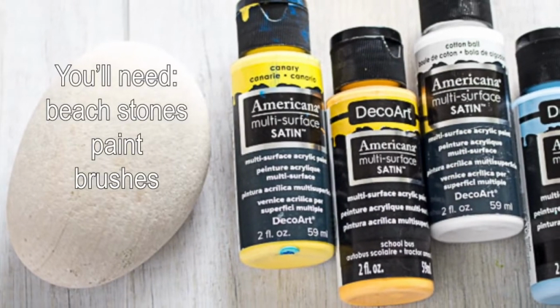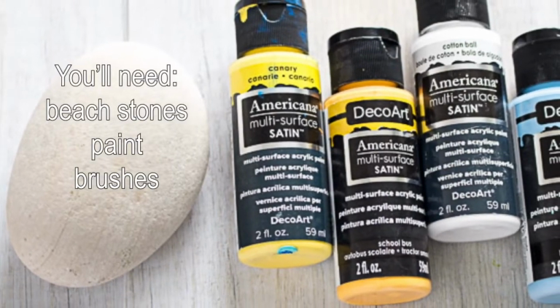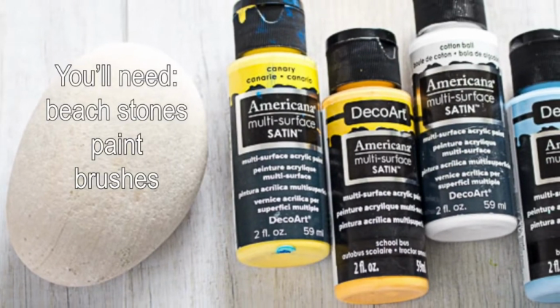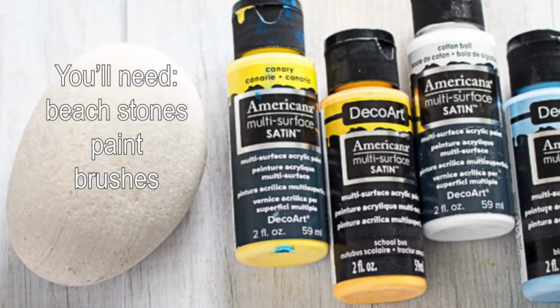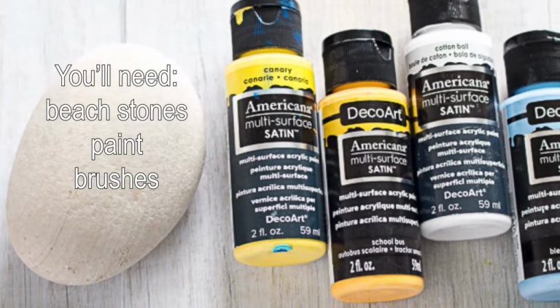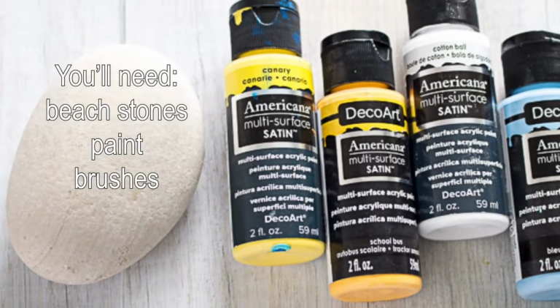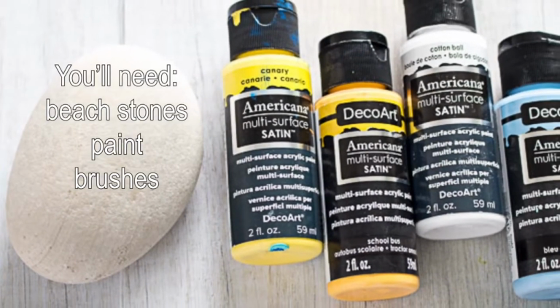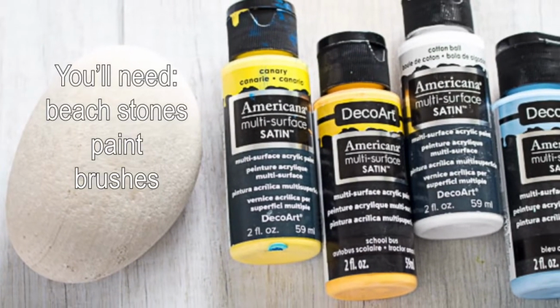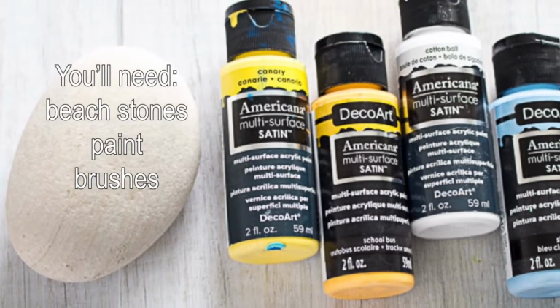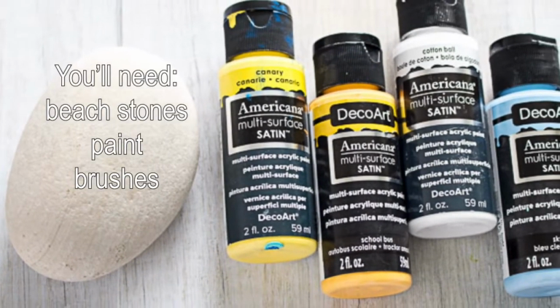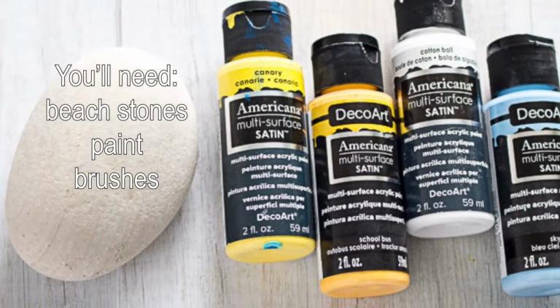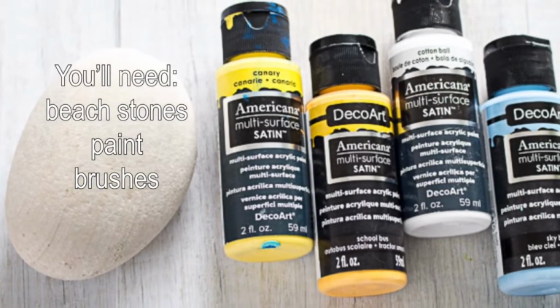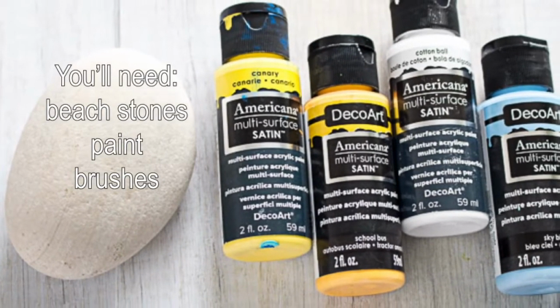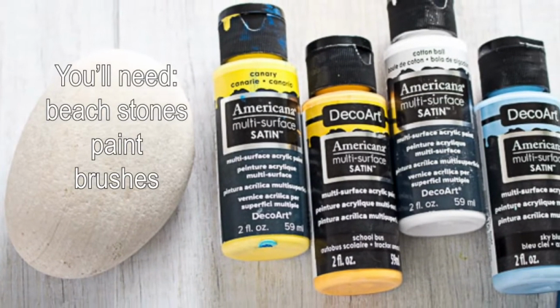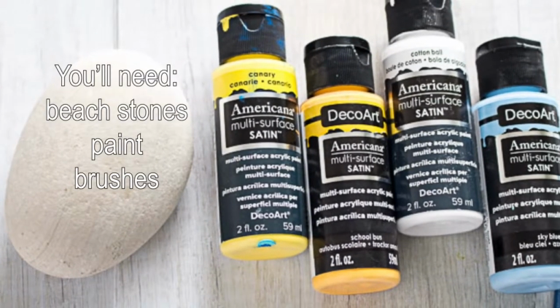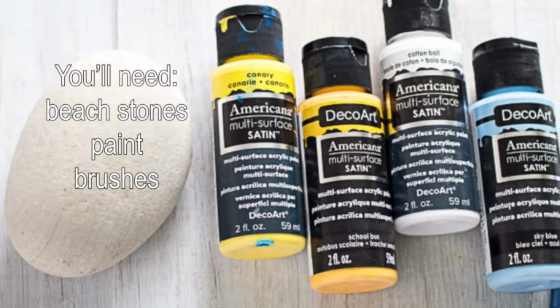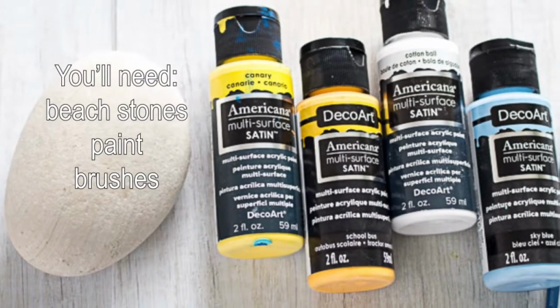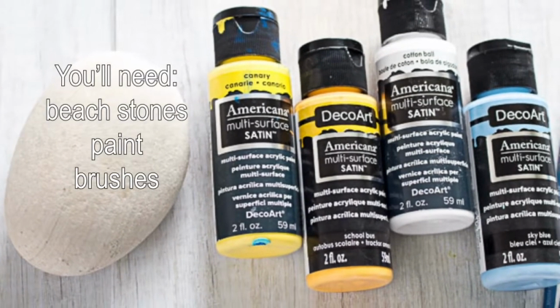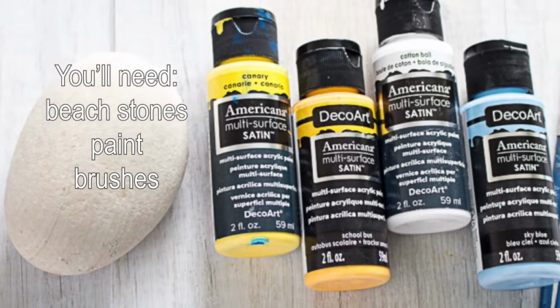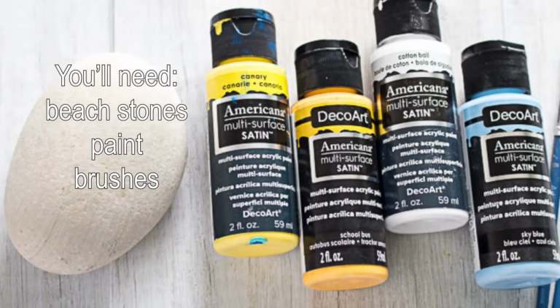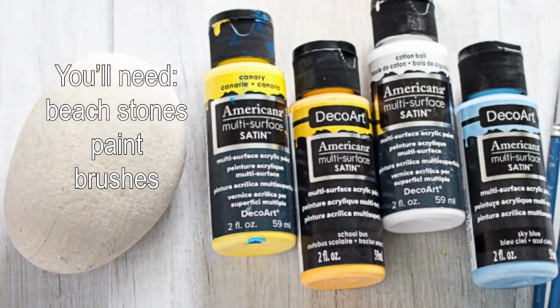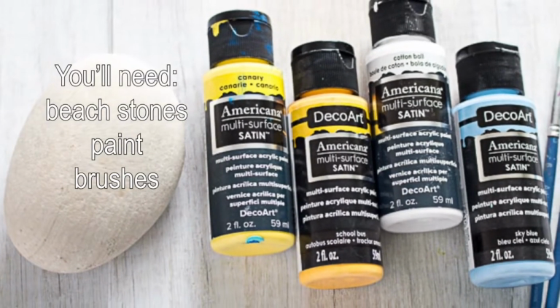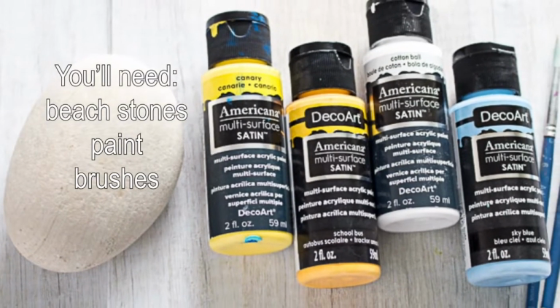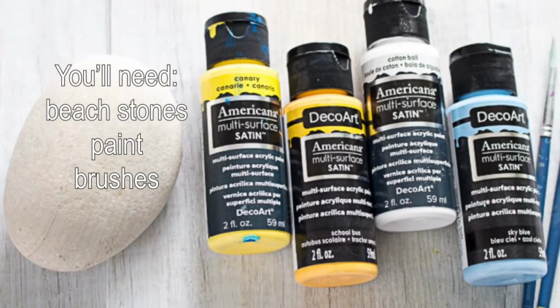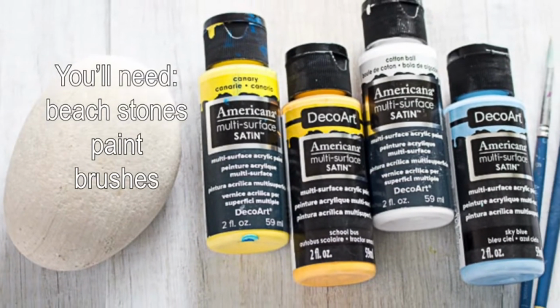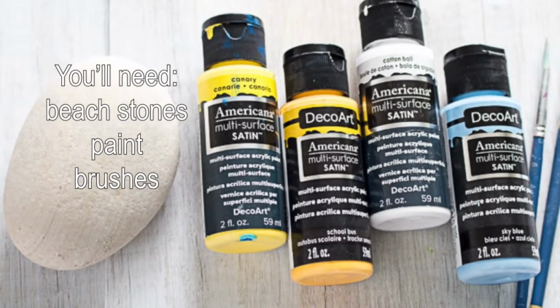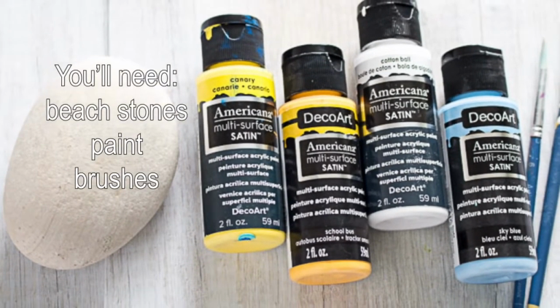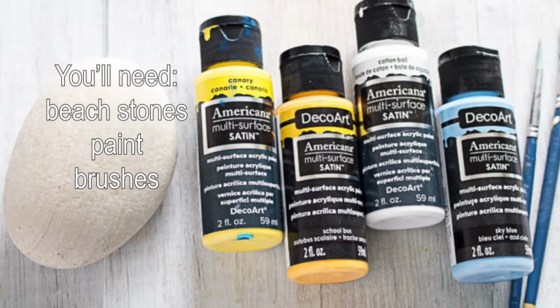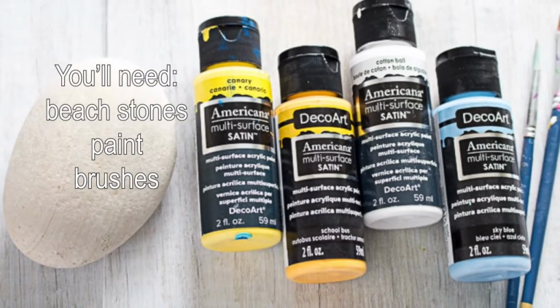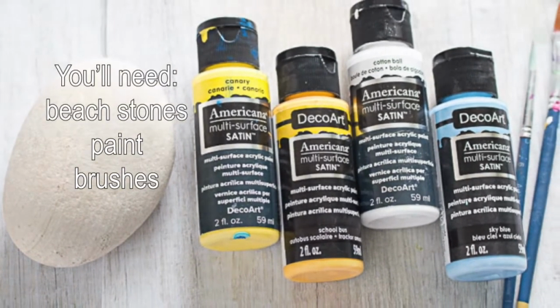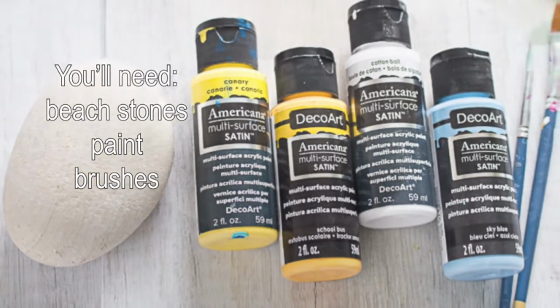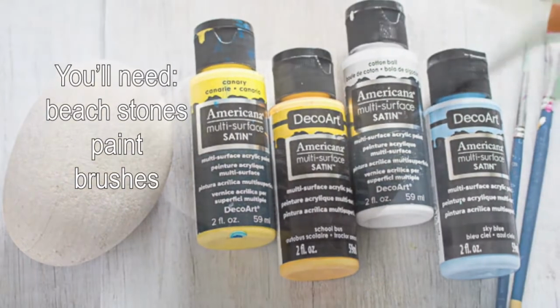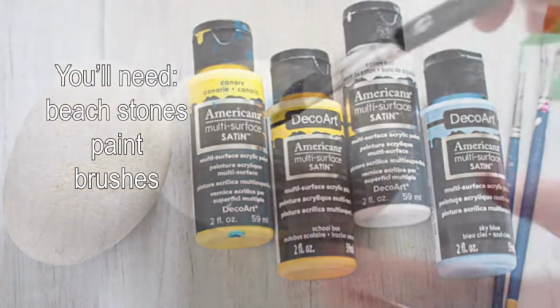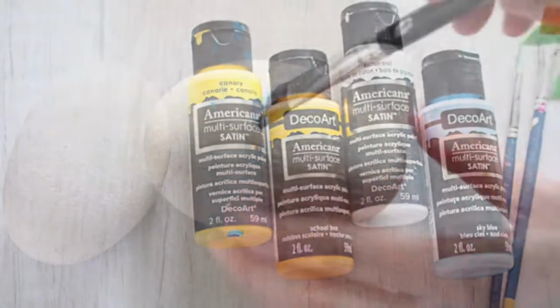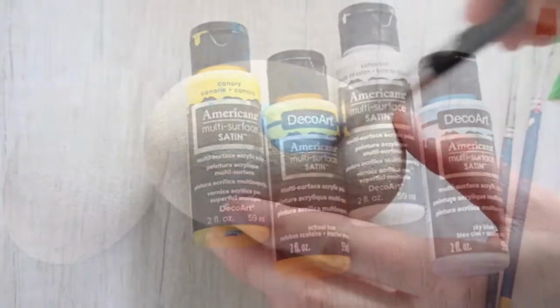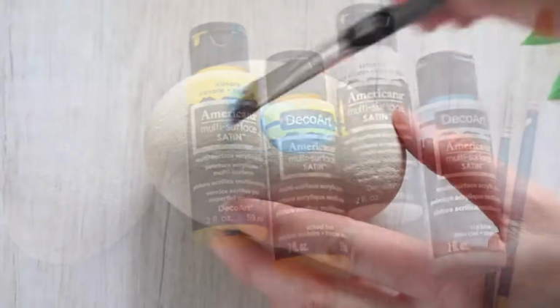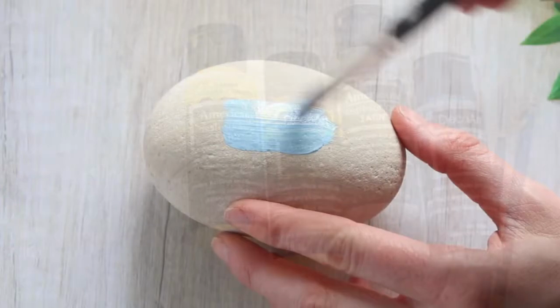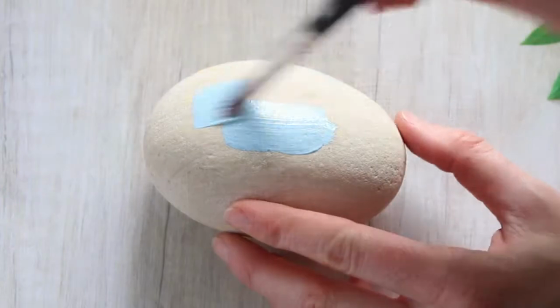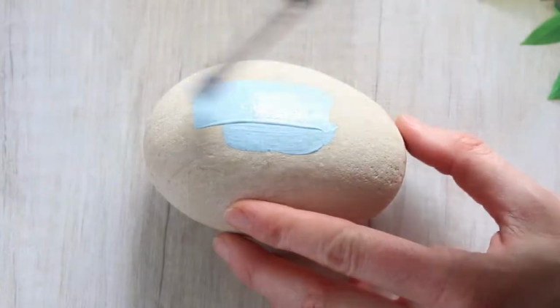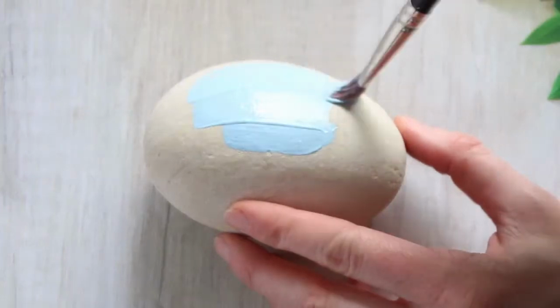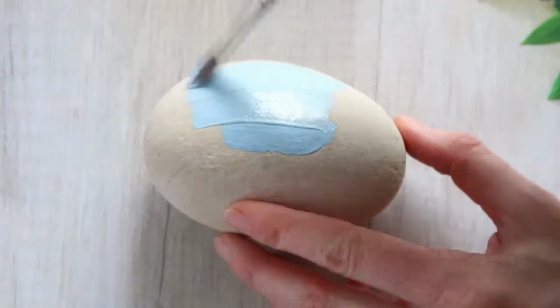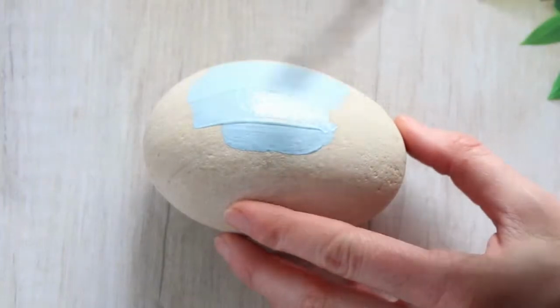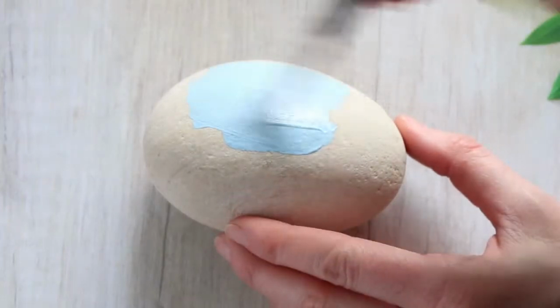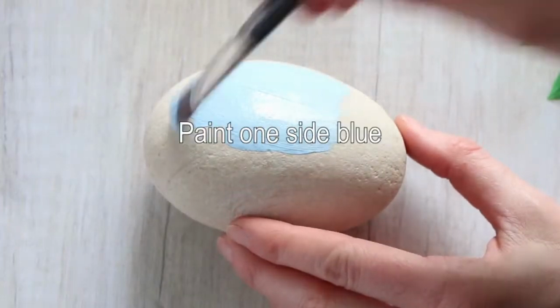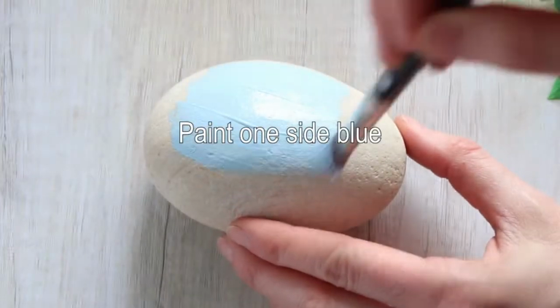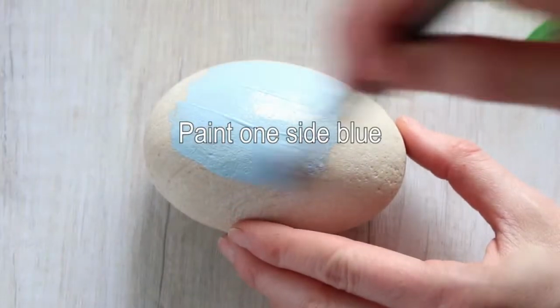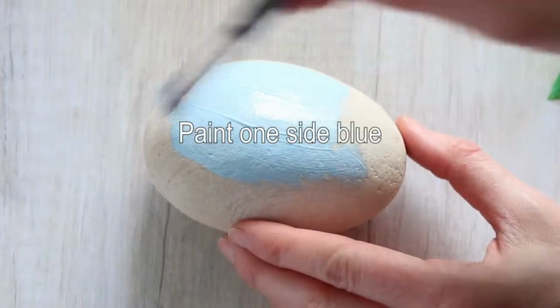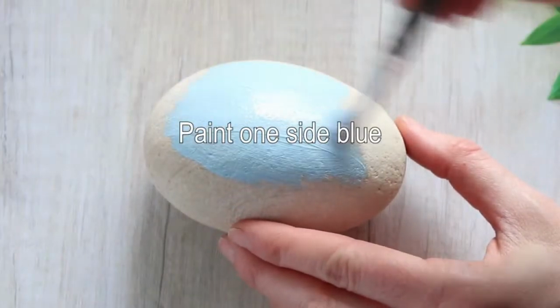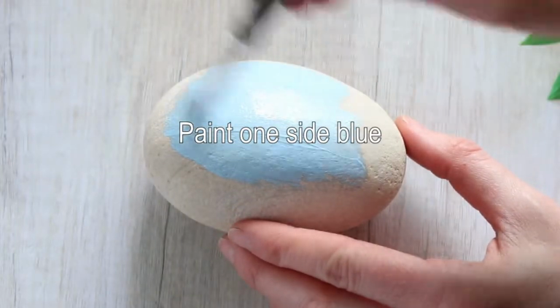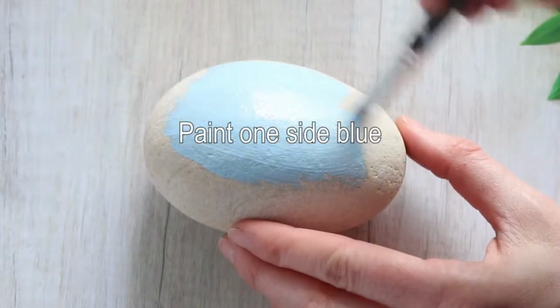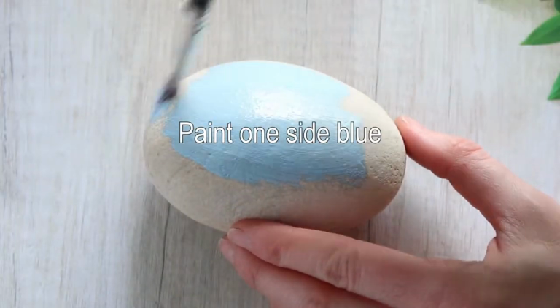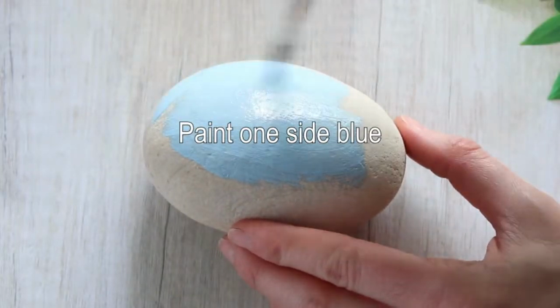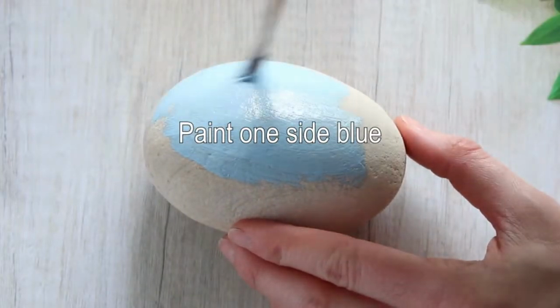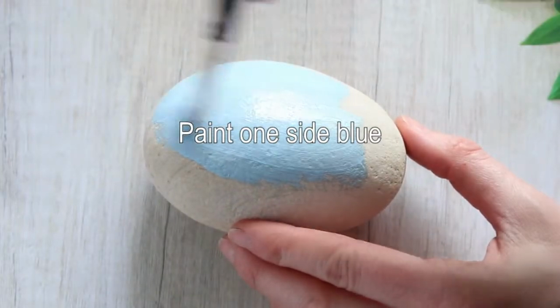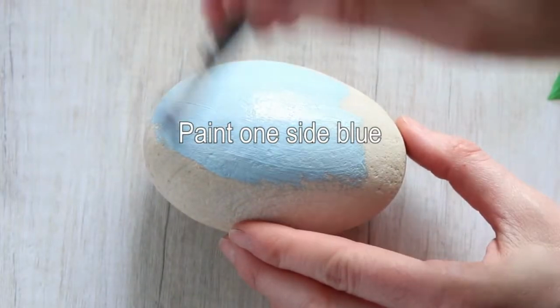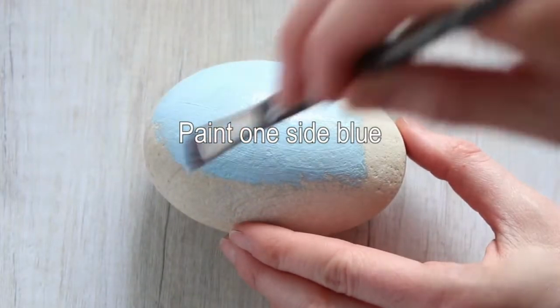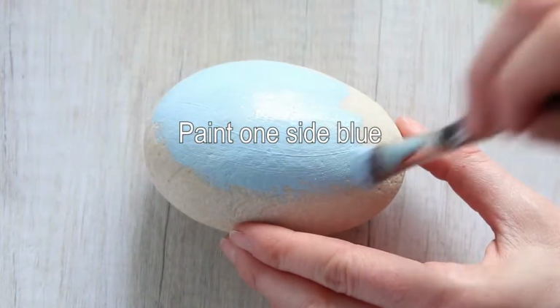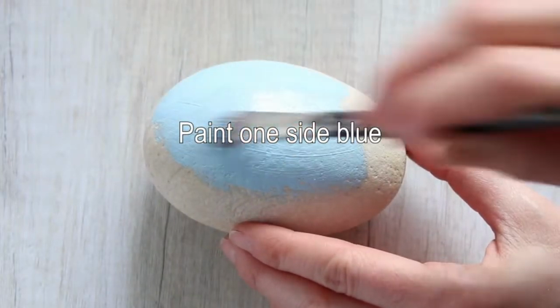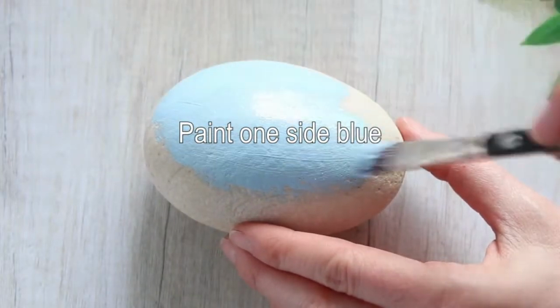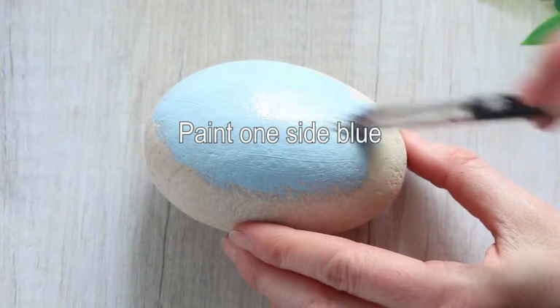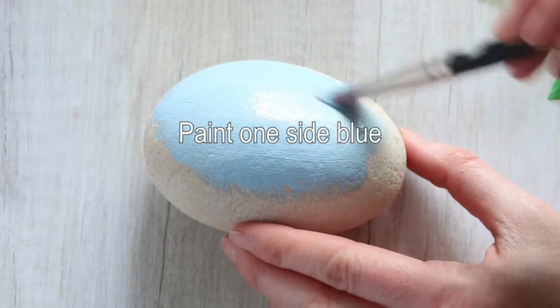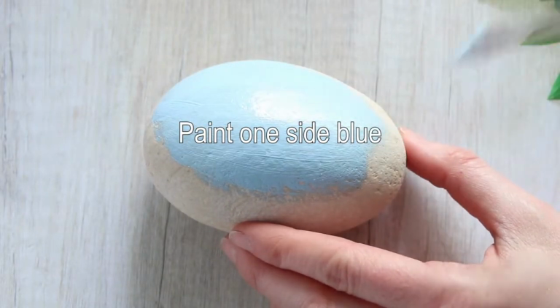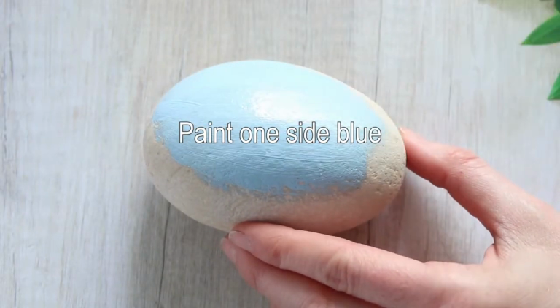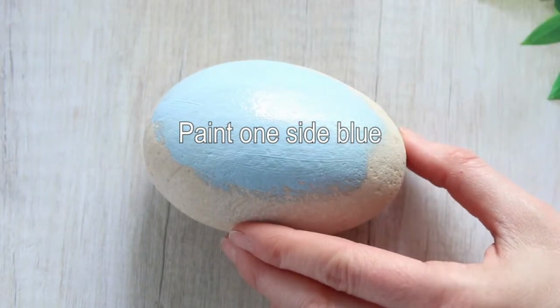In this project we've used Americana multi-surface satin paints, but you can also use Deco Arts, which is the same company, patio paint.